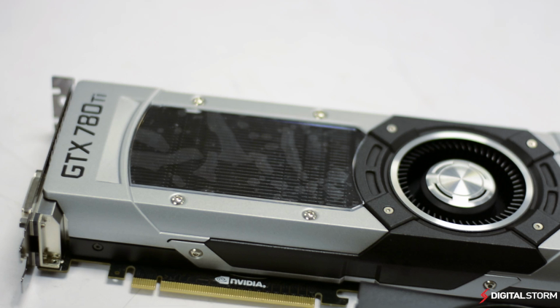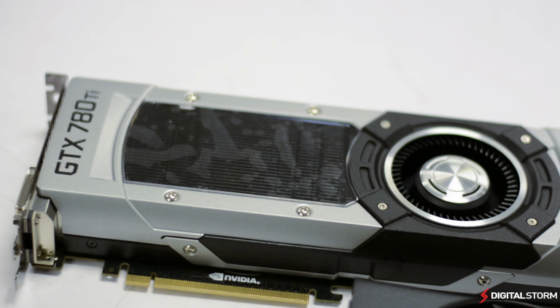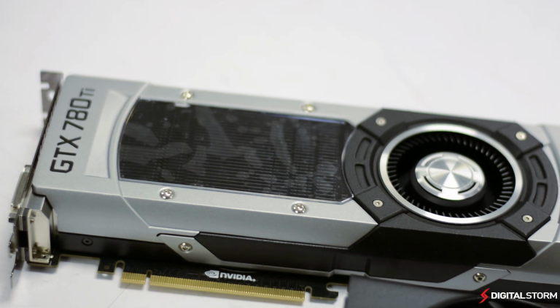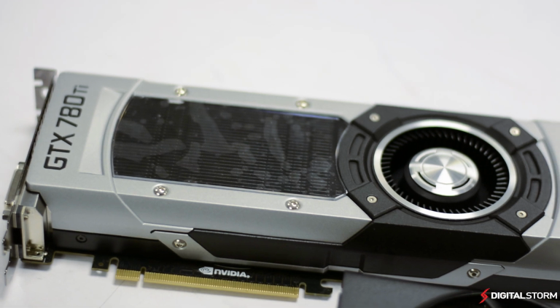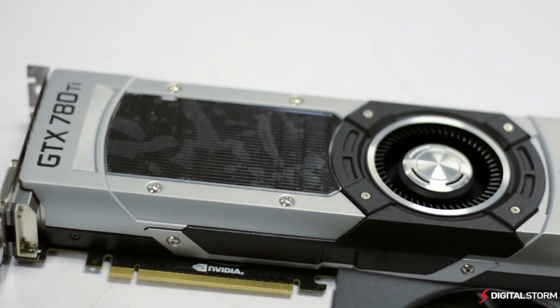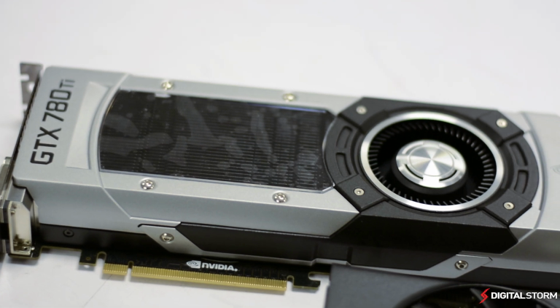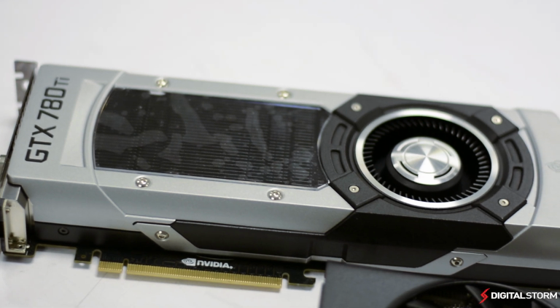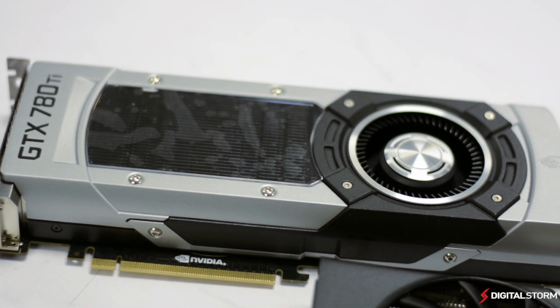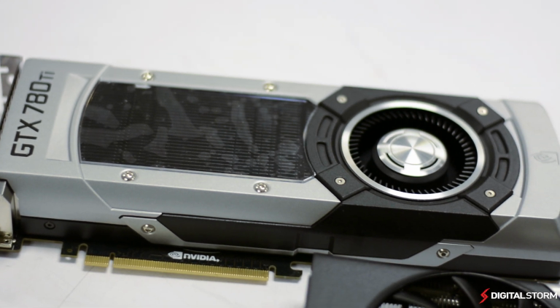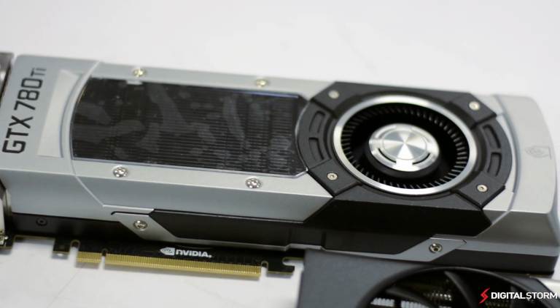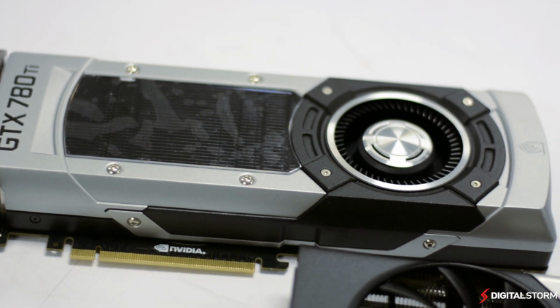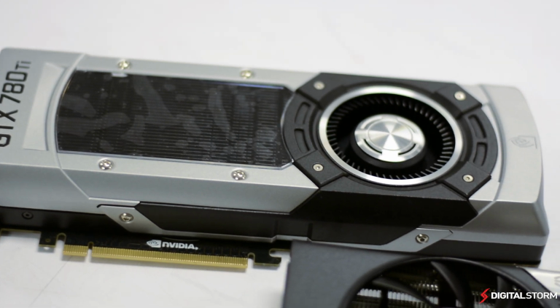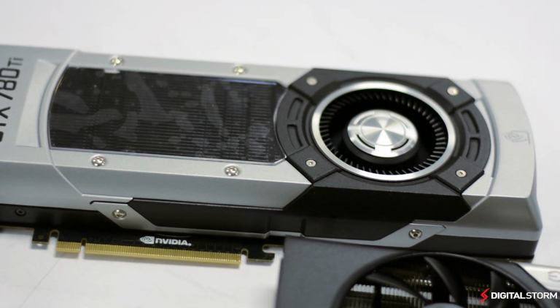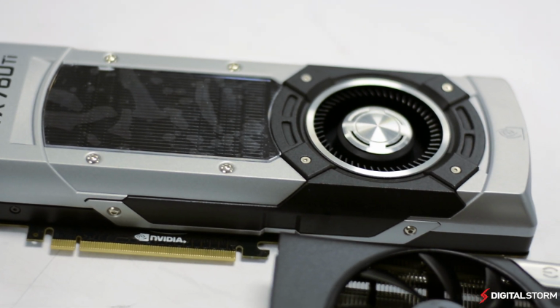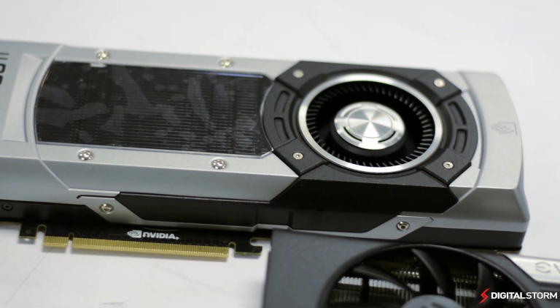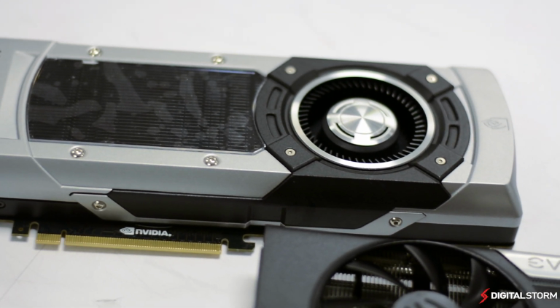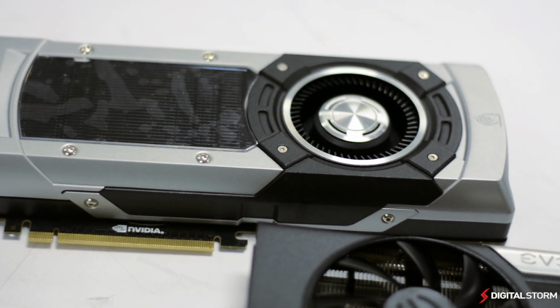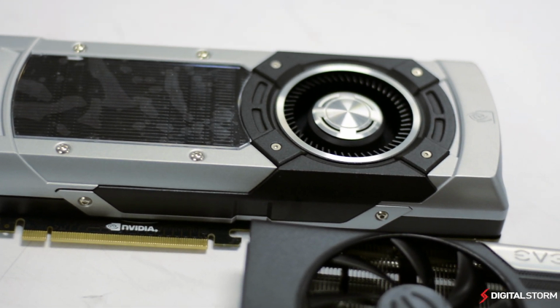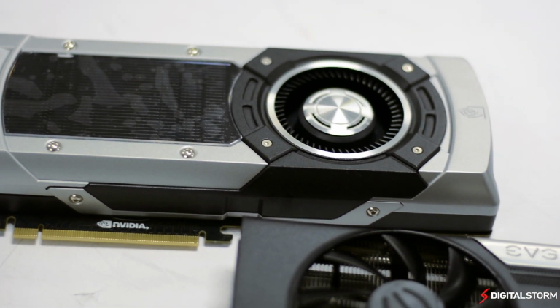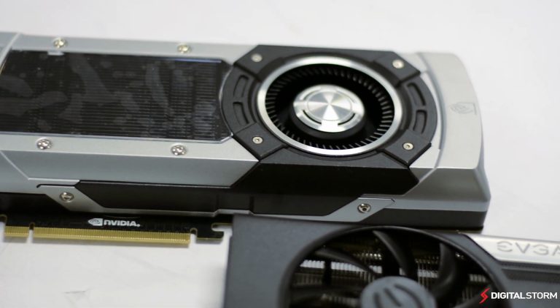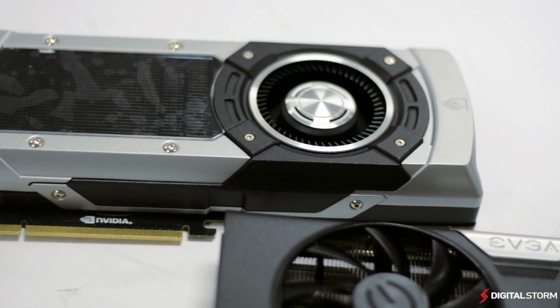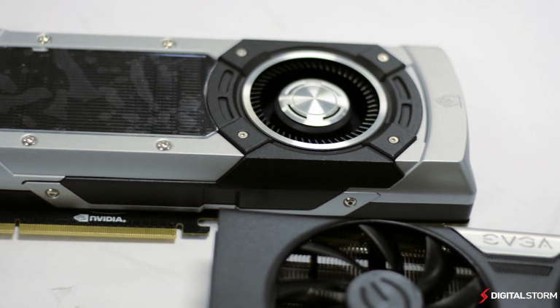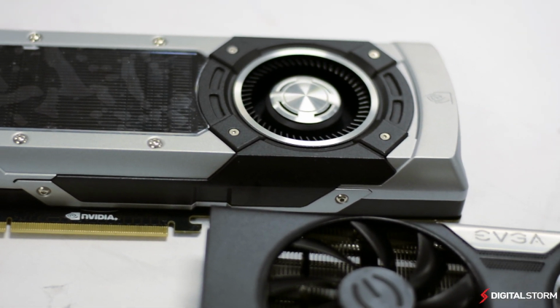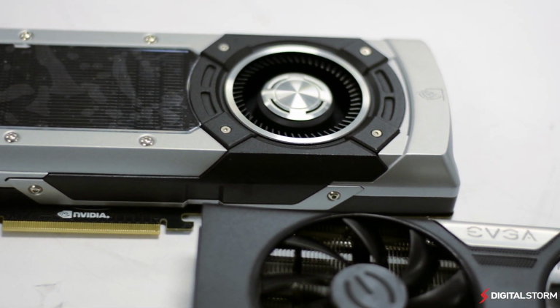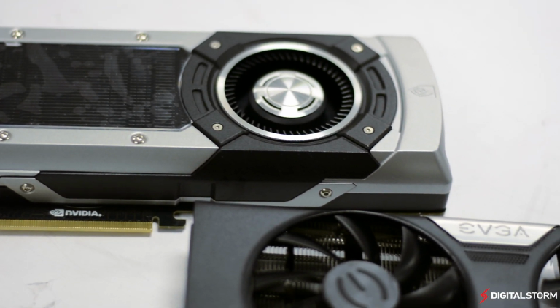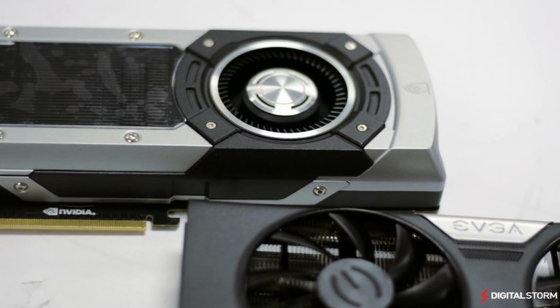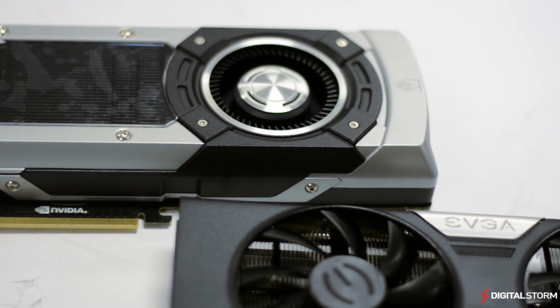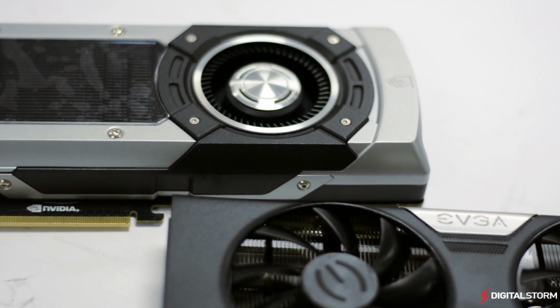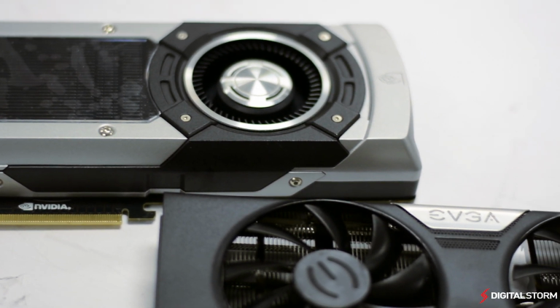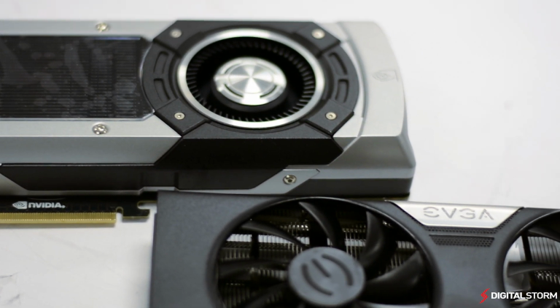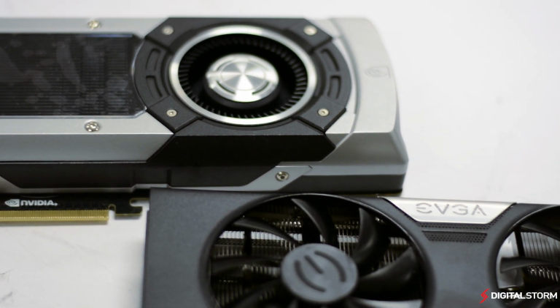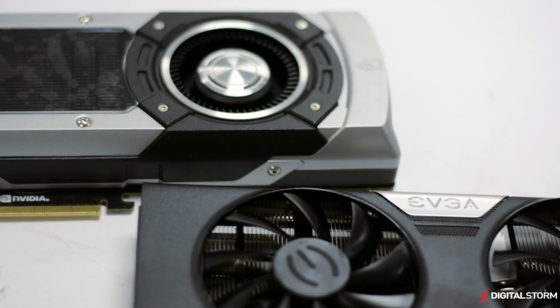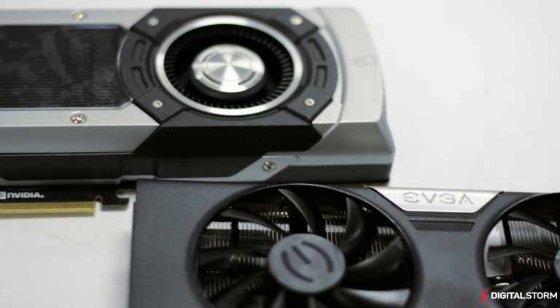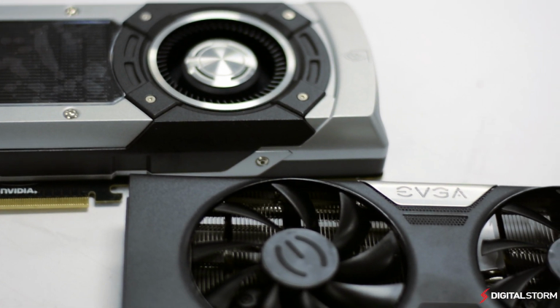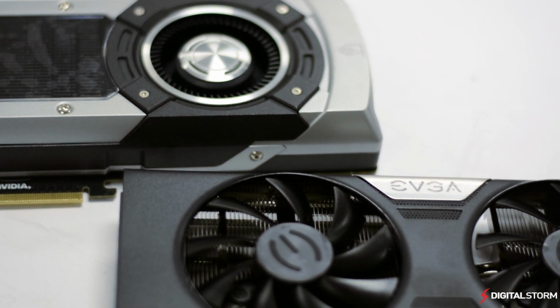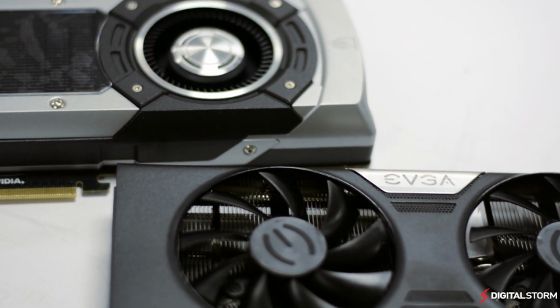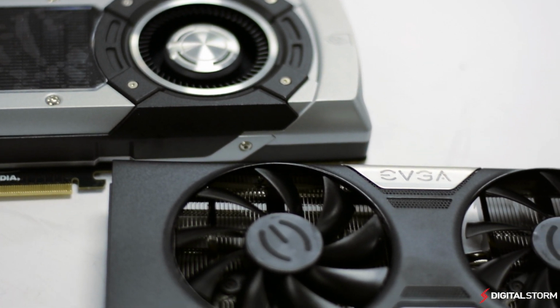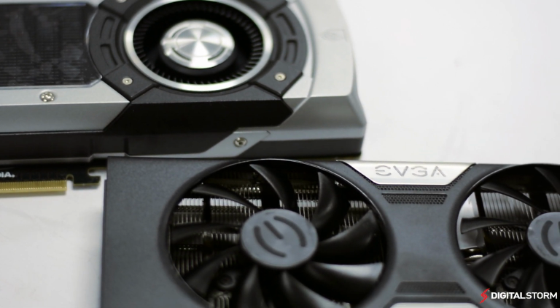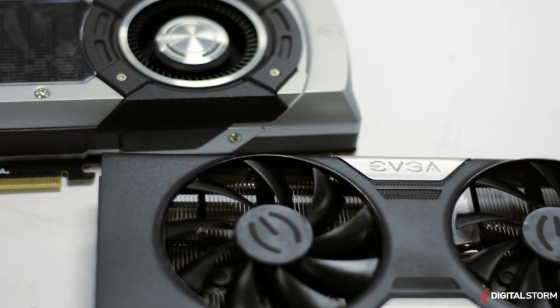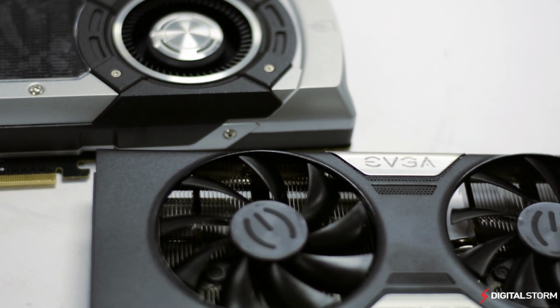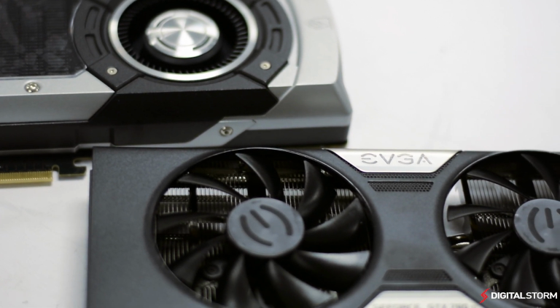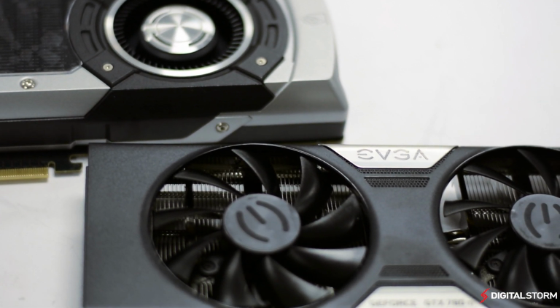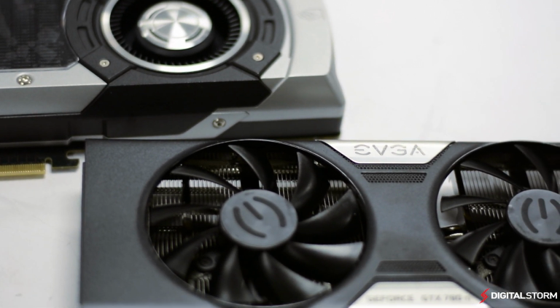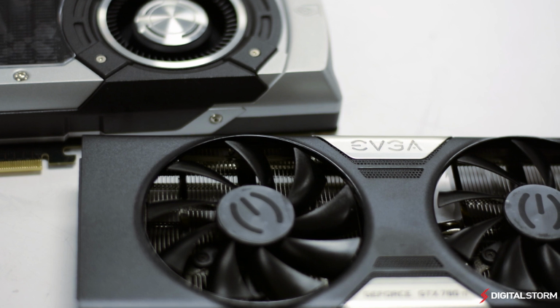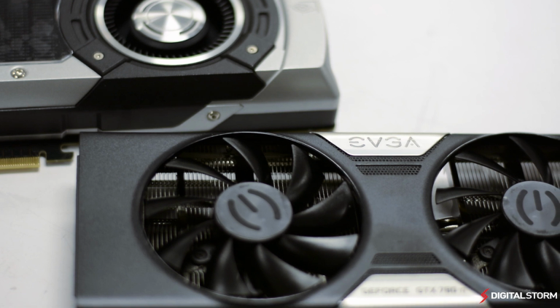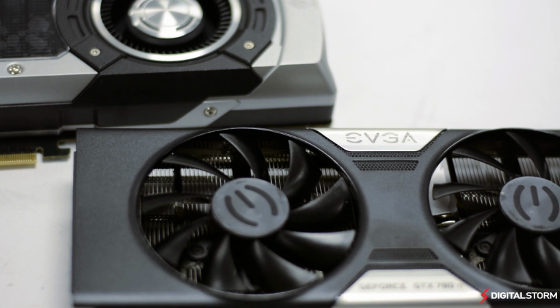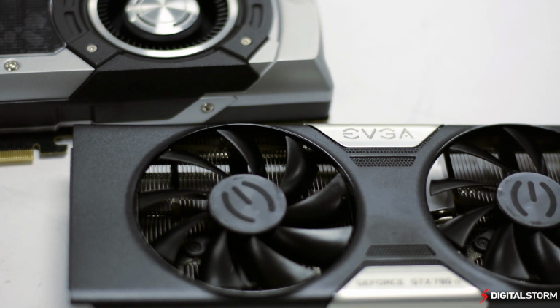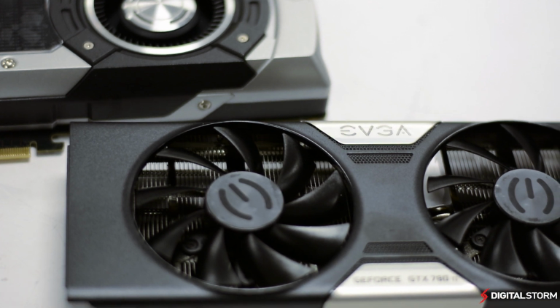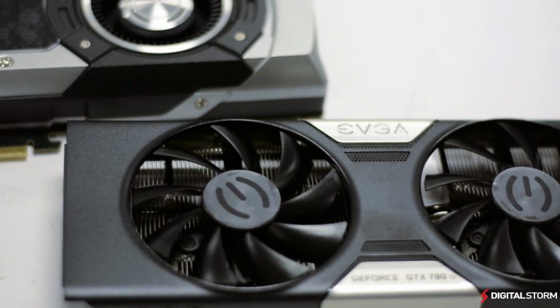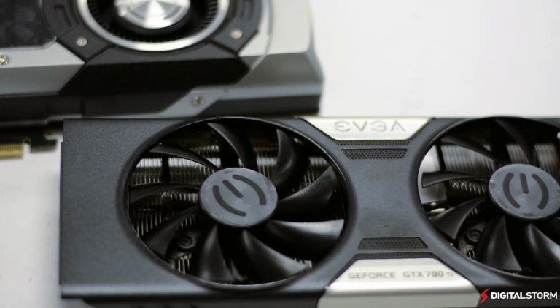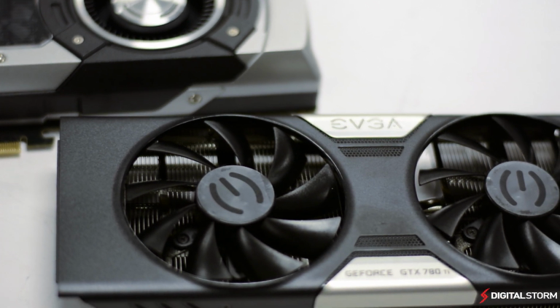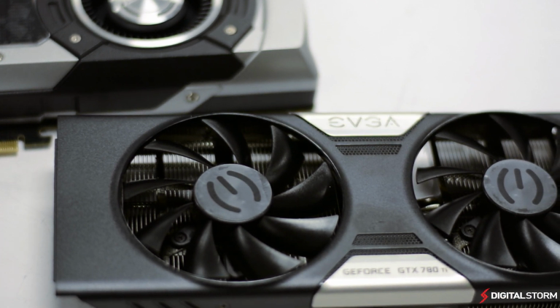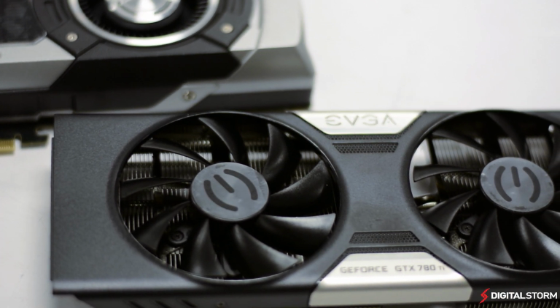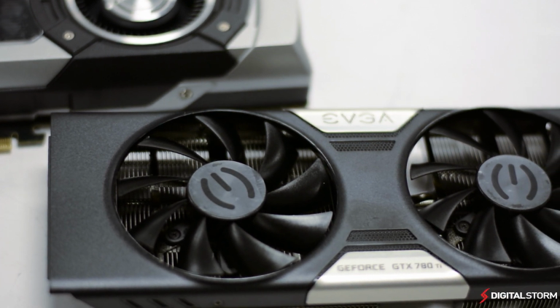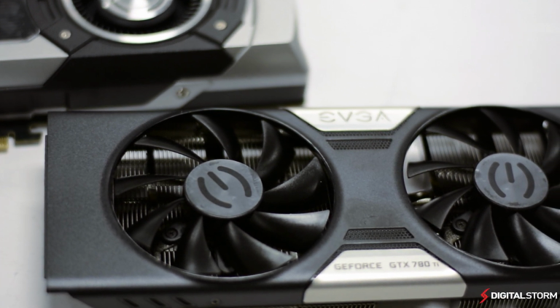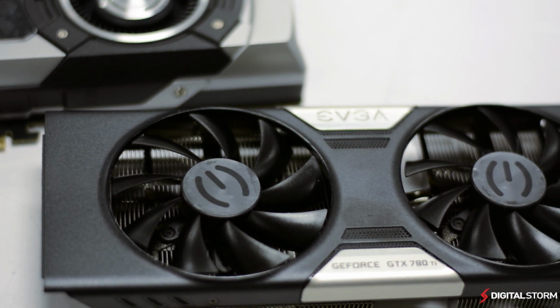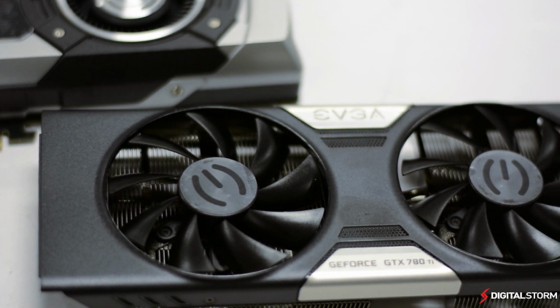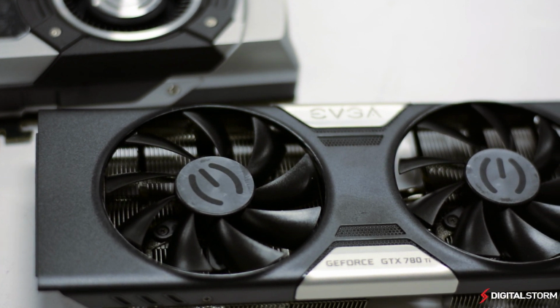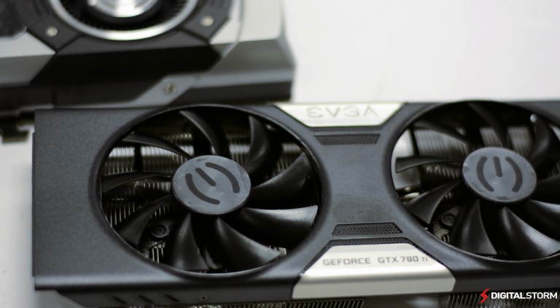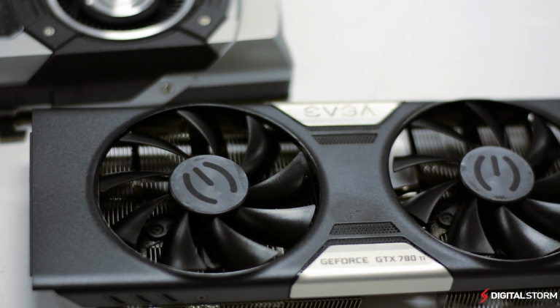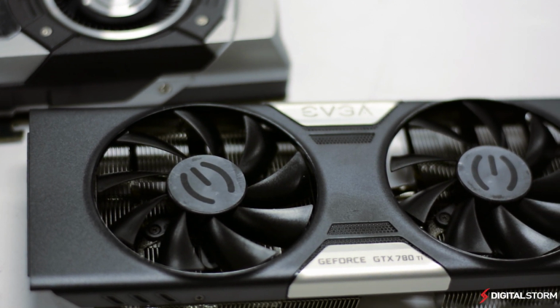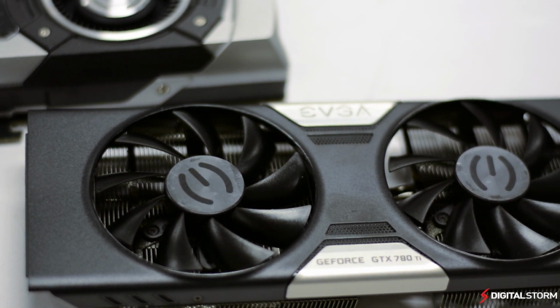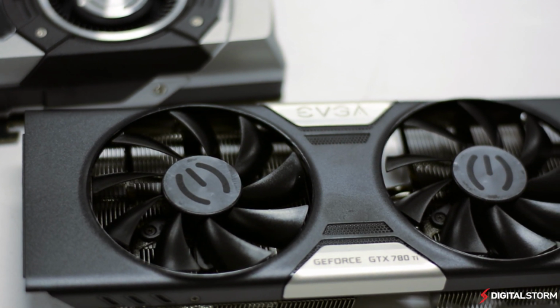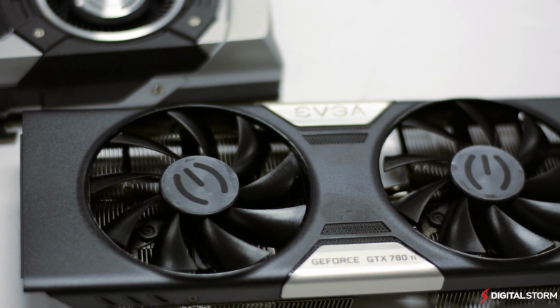So you like your 780Ti but feel that it can use a better cooler? Today we're going to show you how to swap out the reference design for an ACX cooler from EVGA.